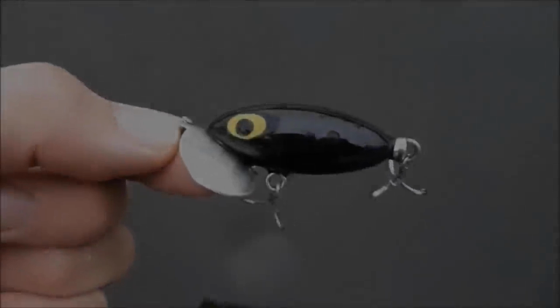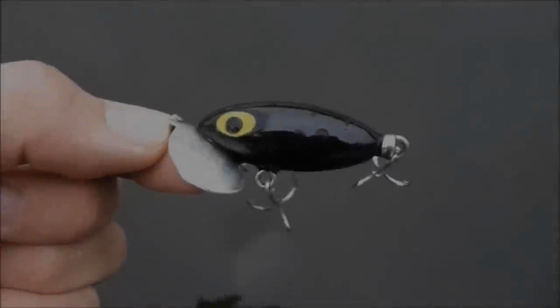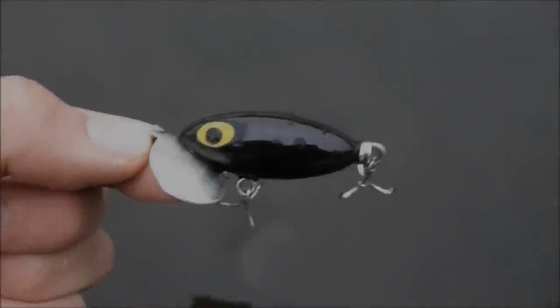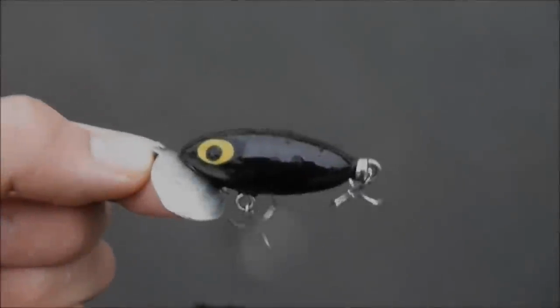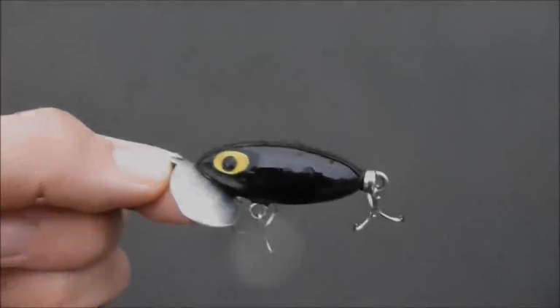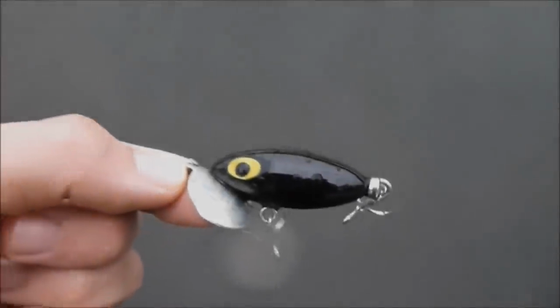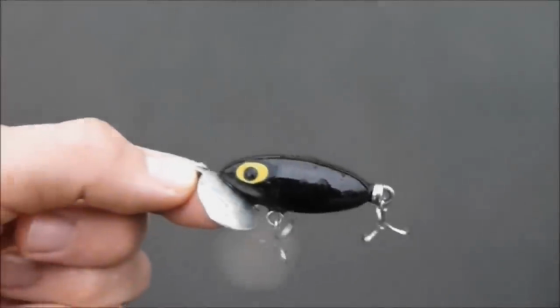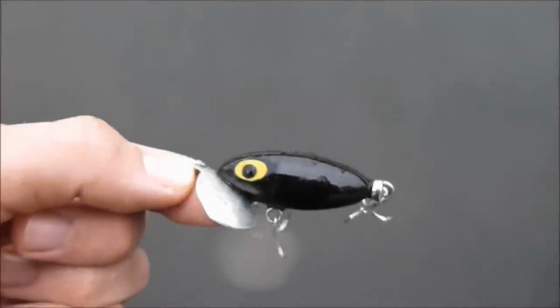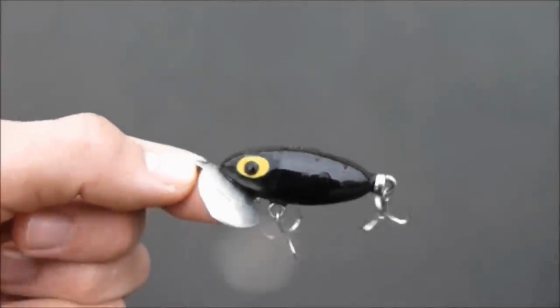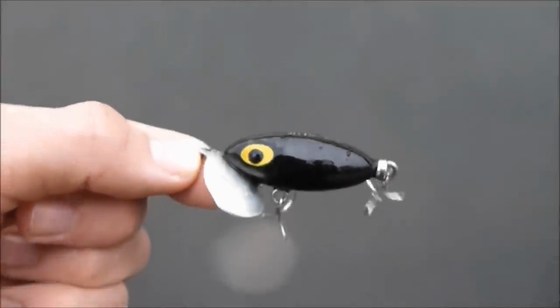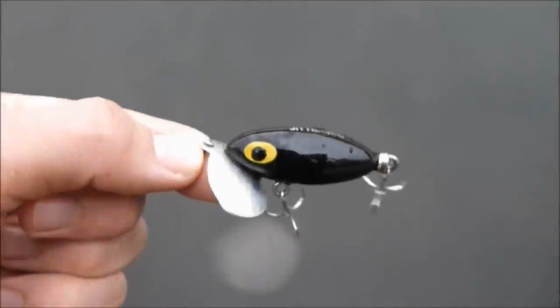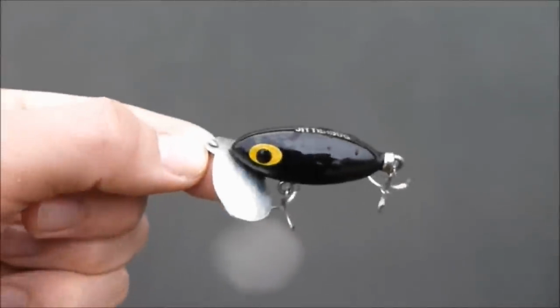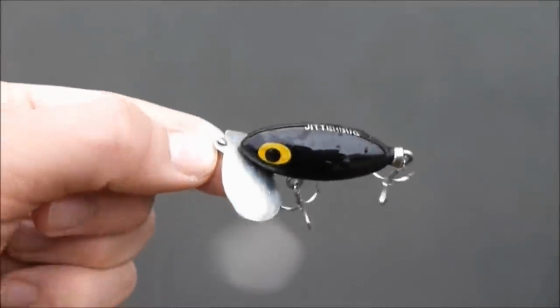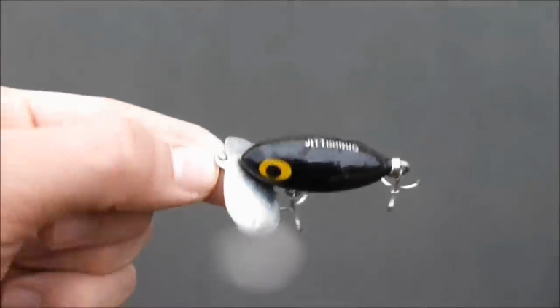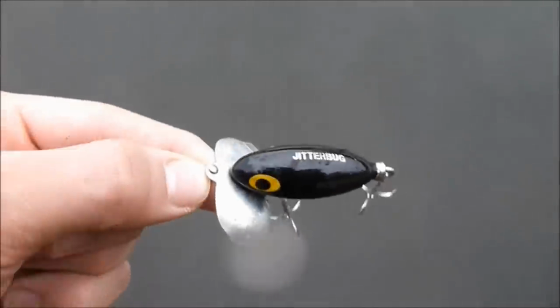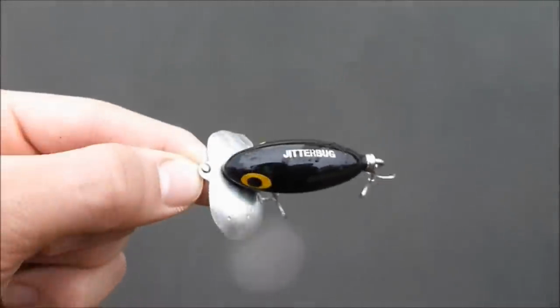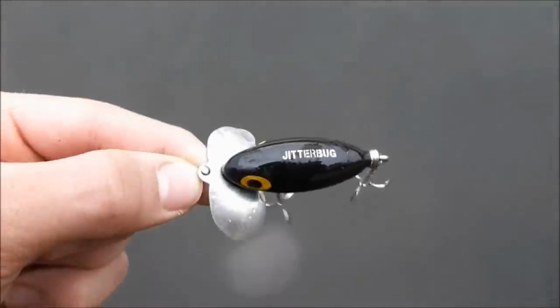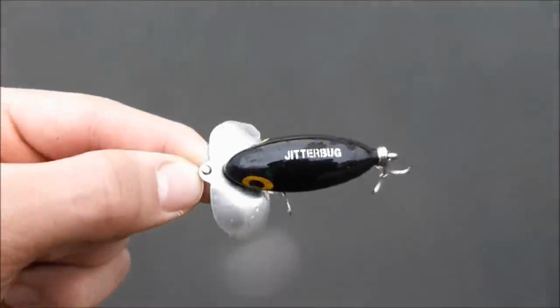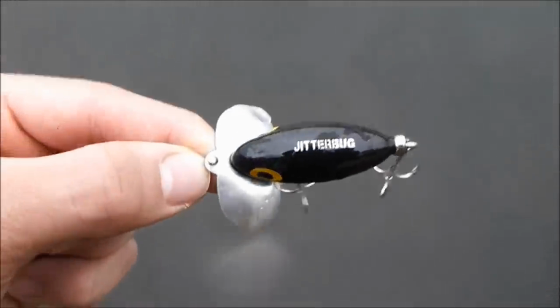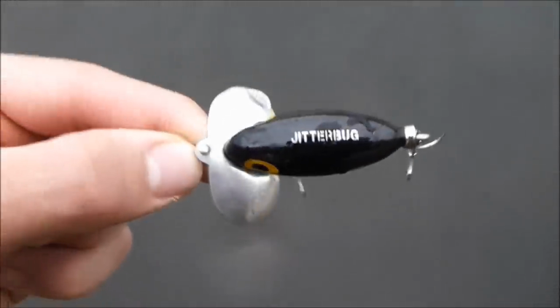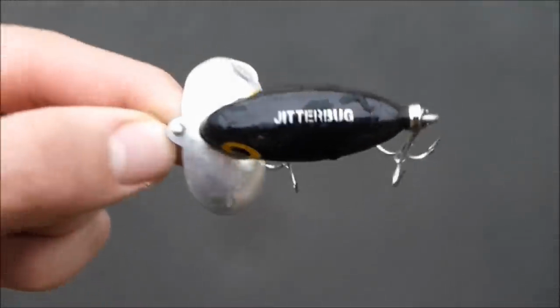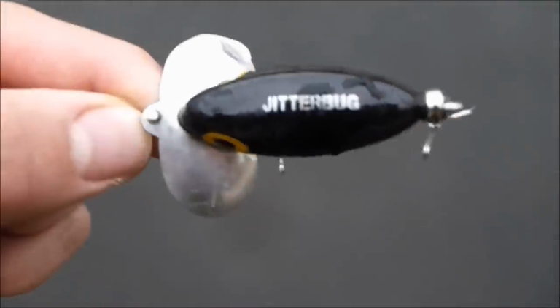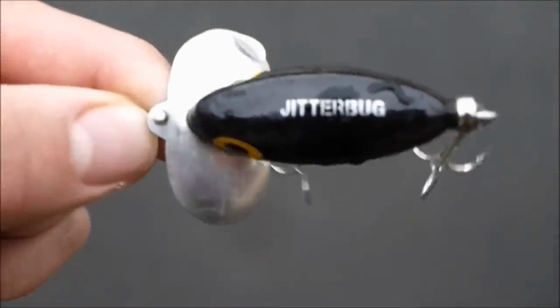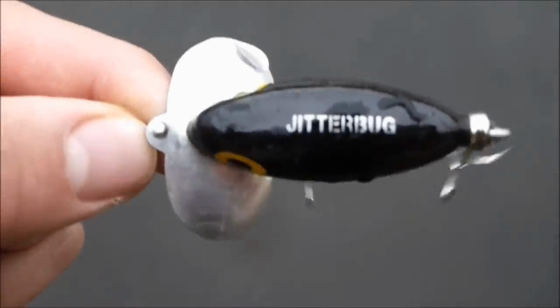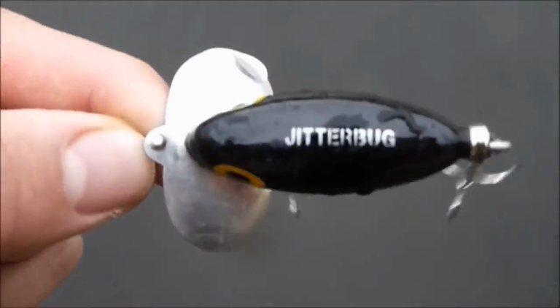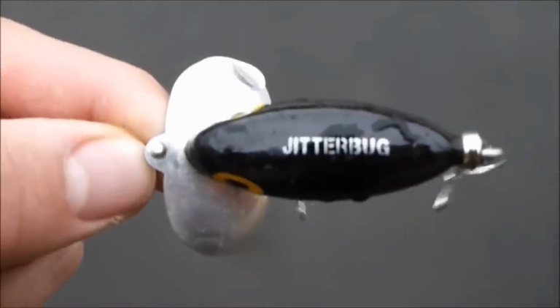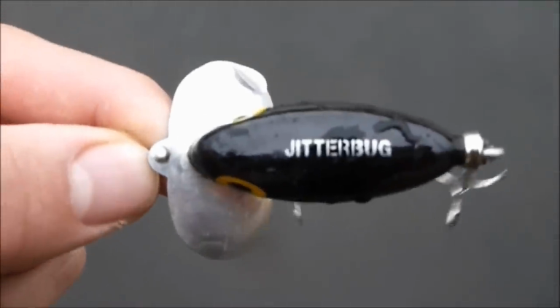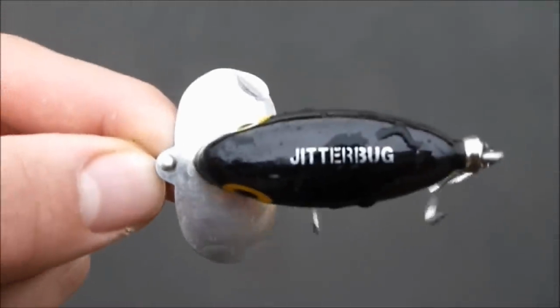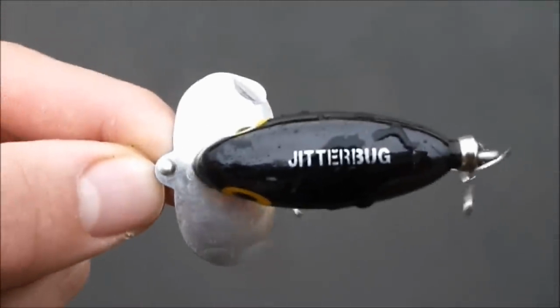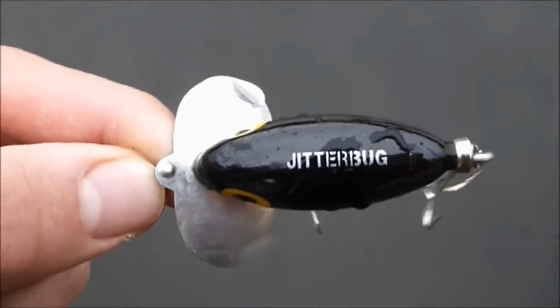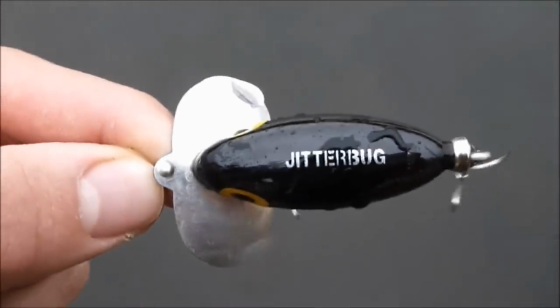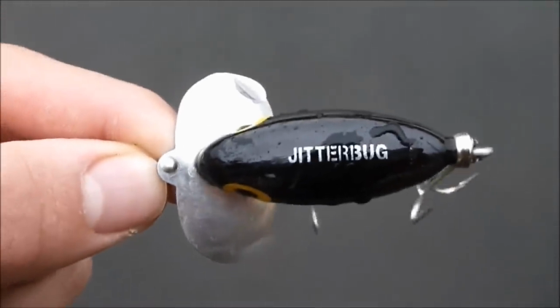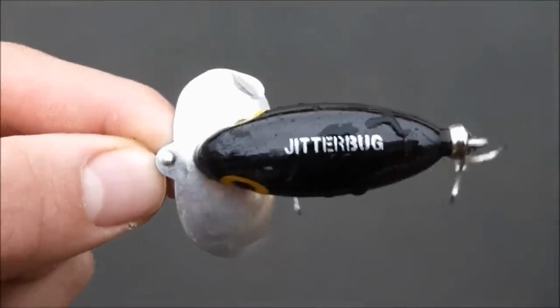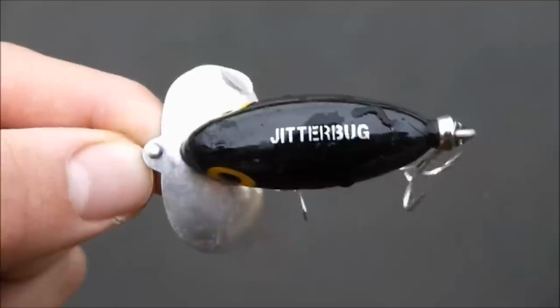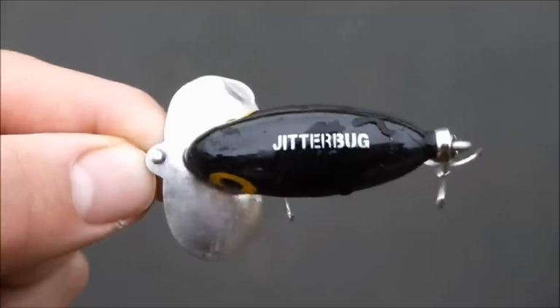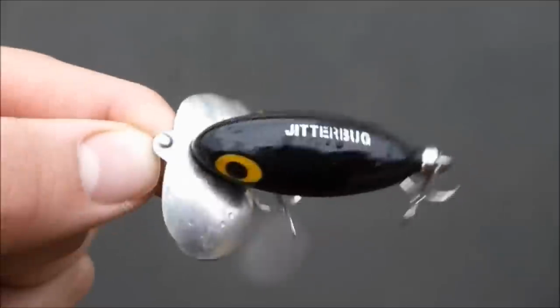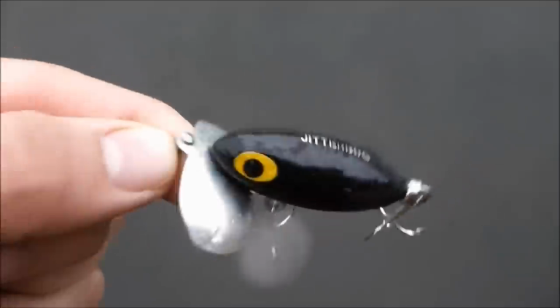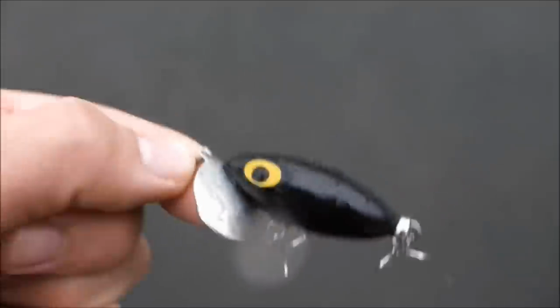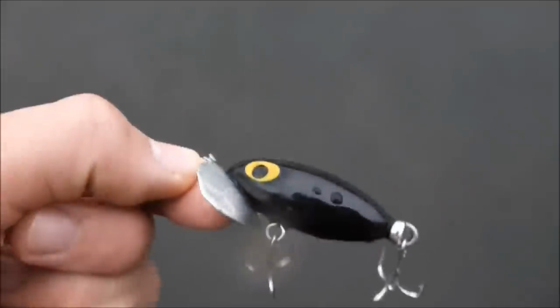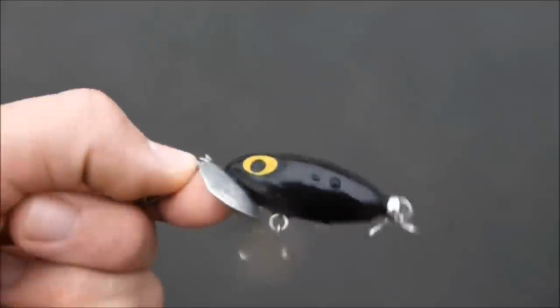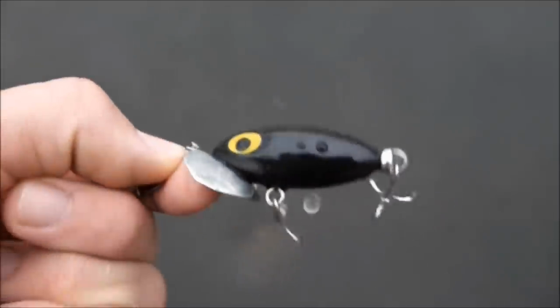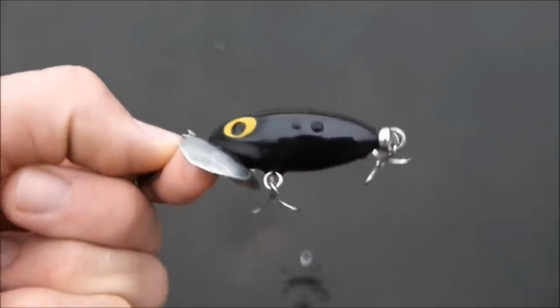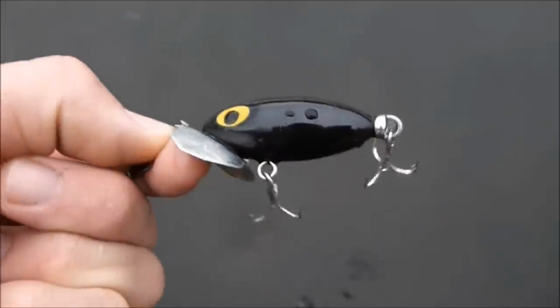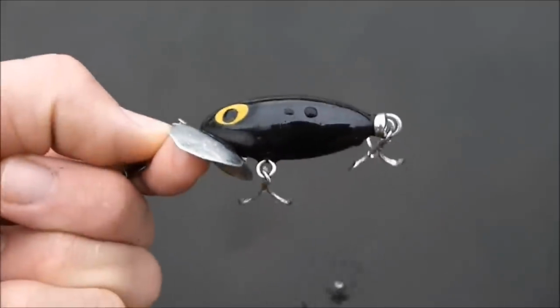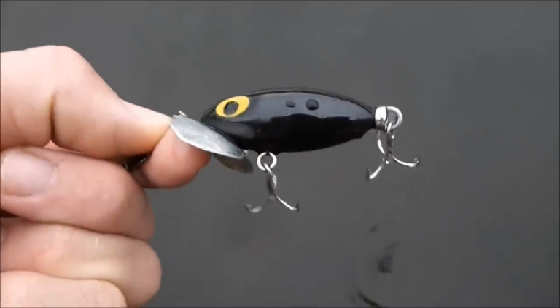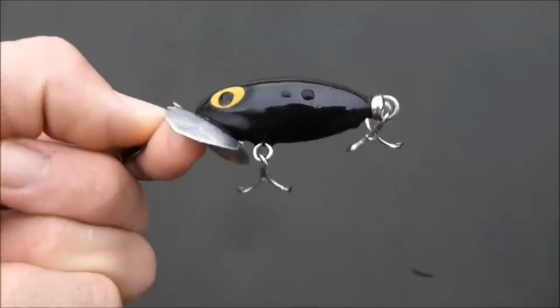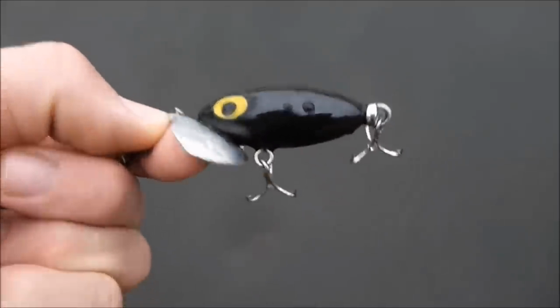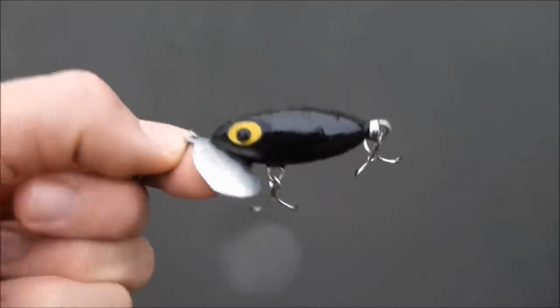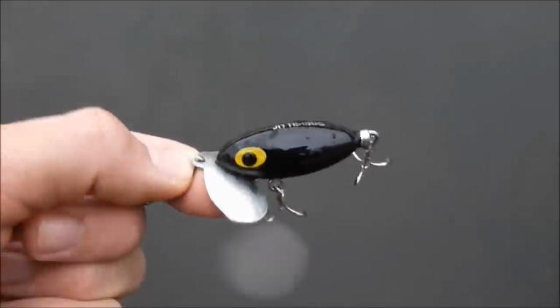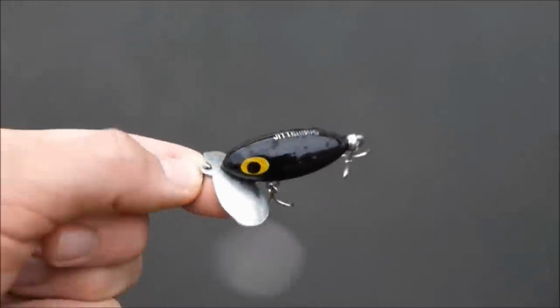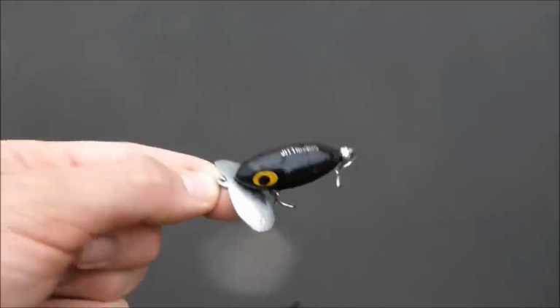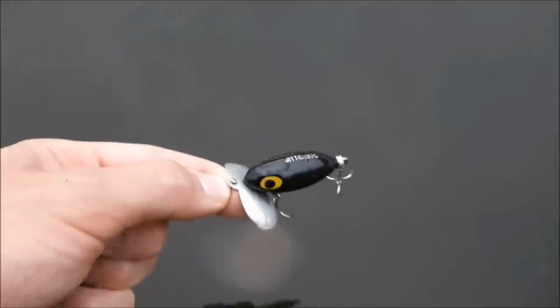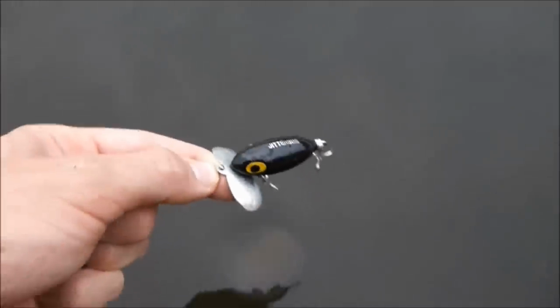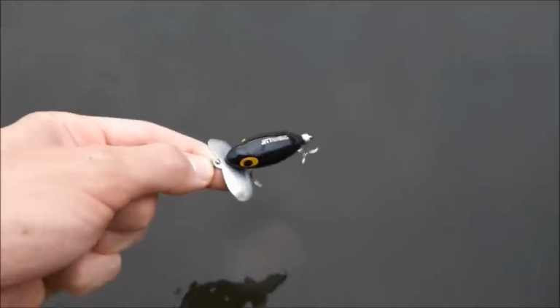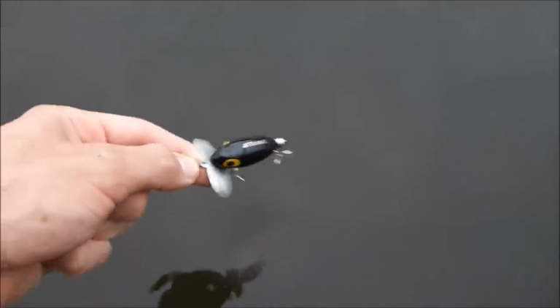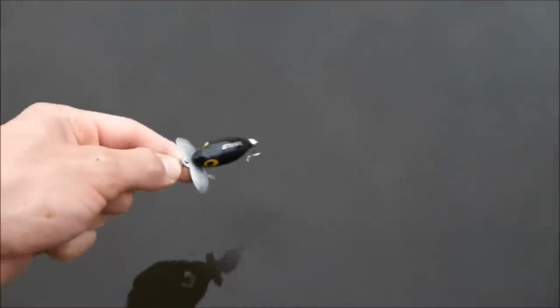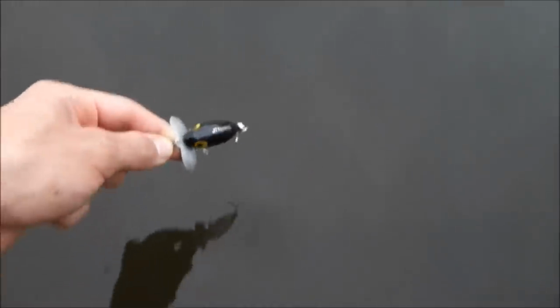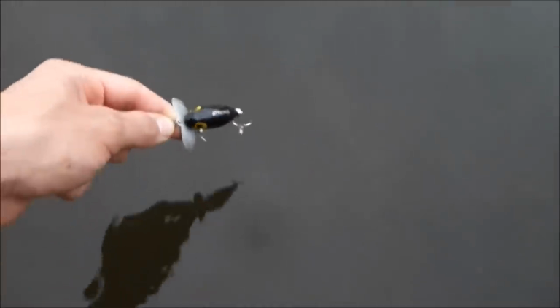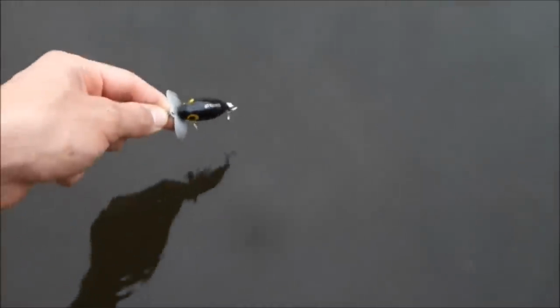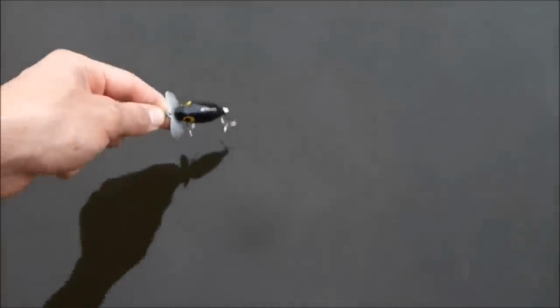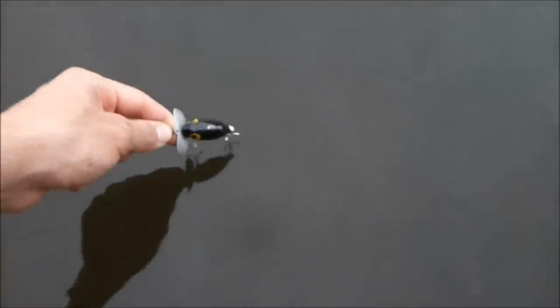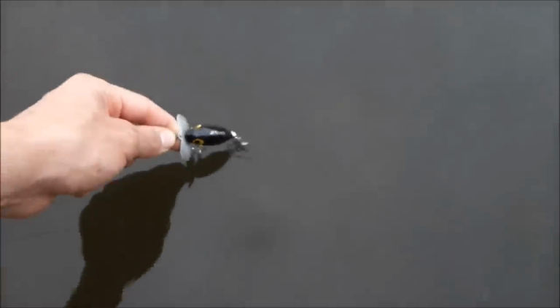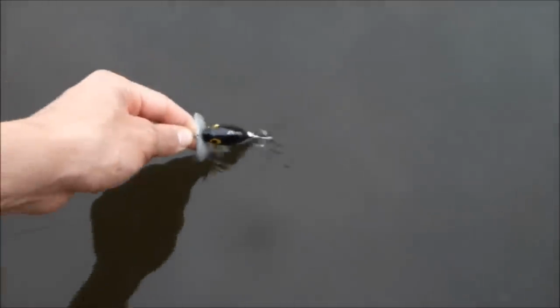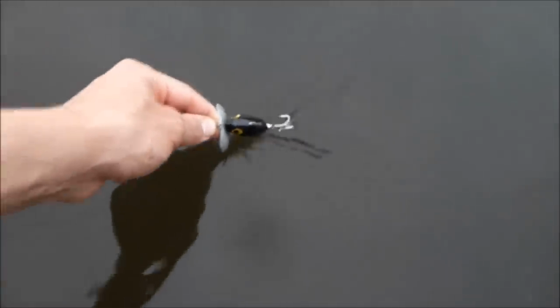The lure we're going to test now is the Jitterbug. Put my 8 pound bass on this.